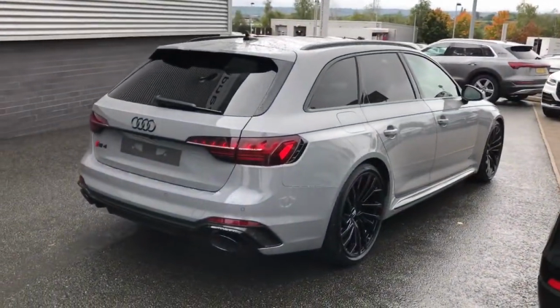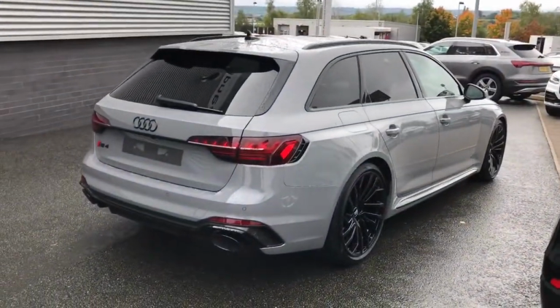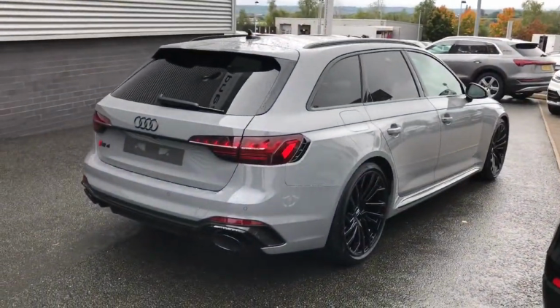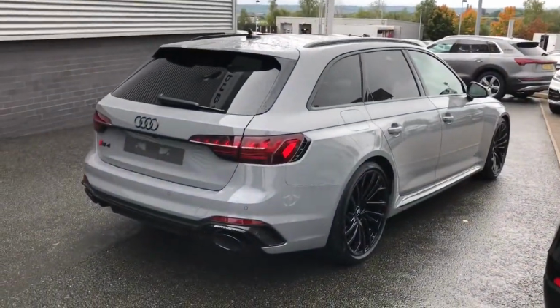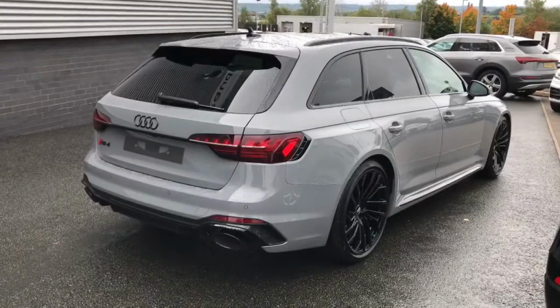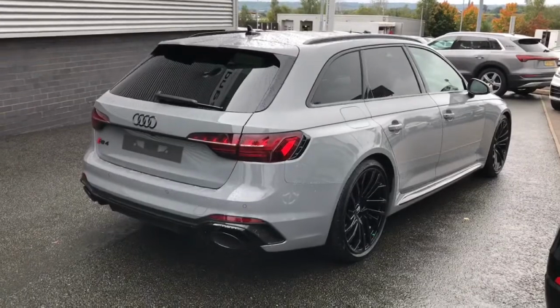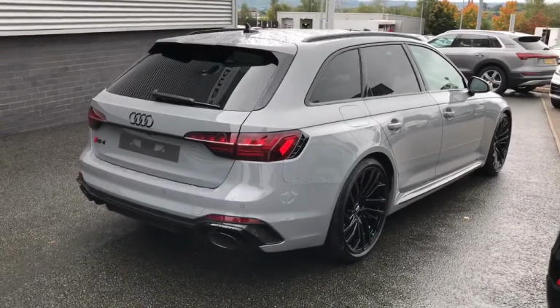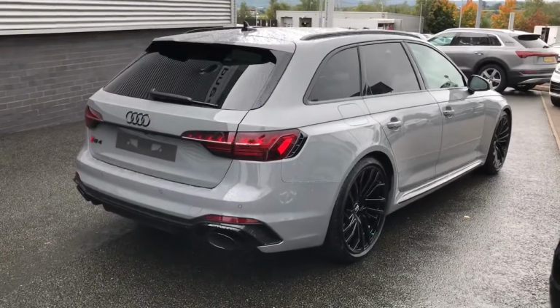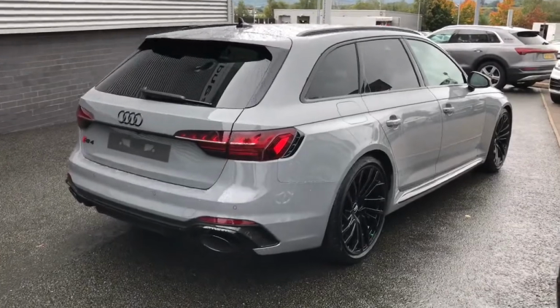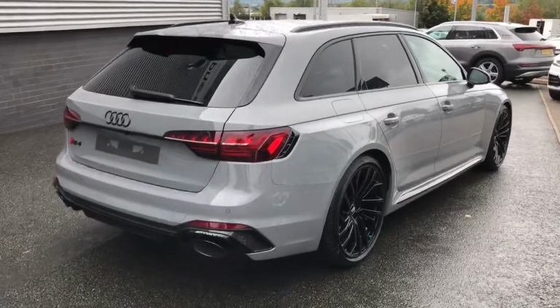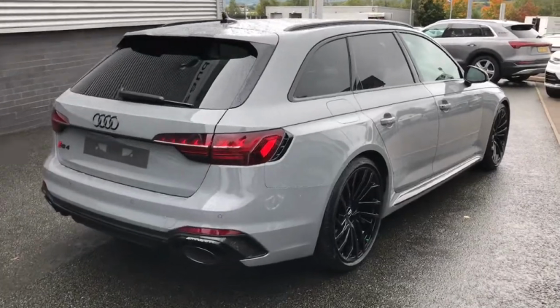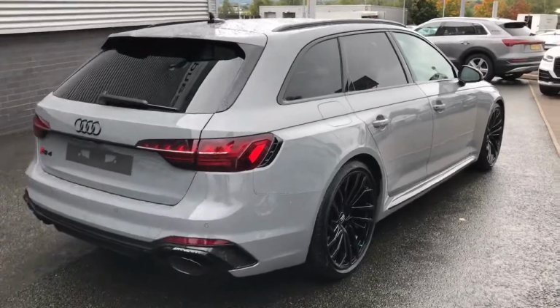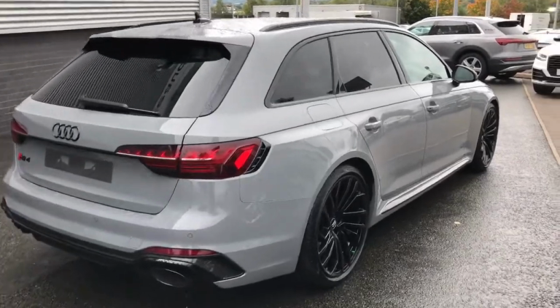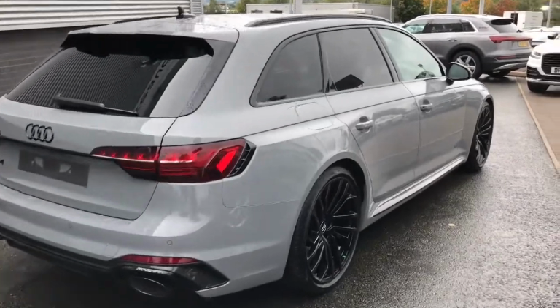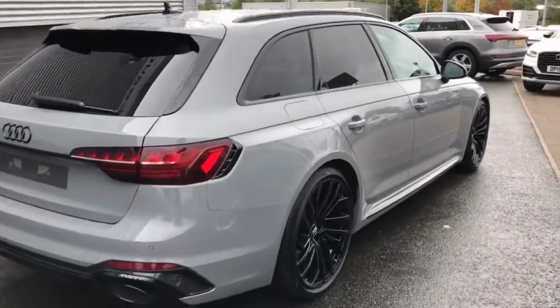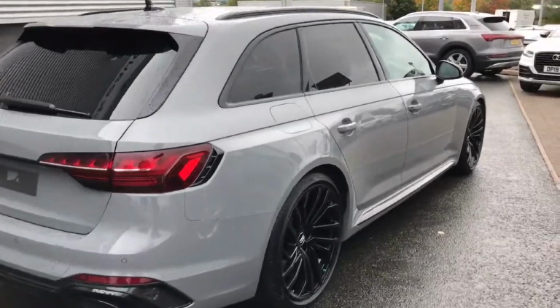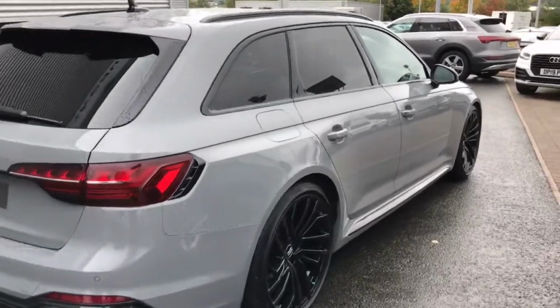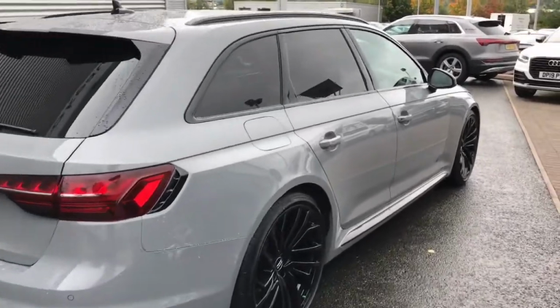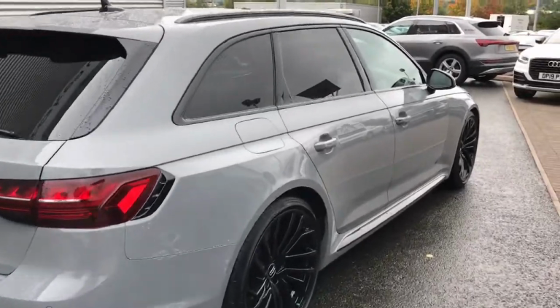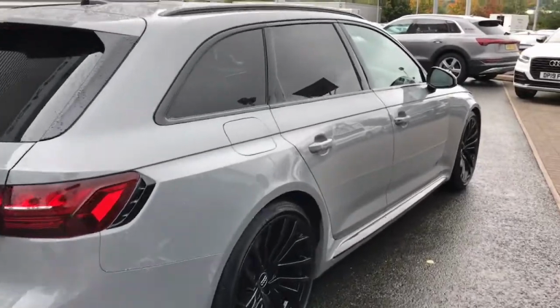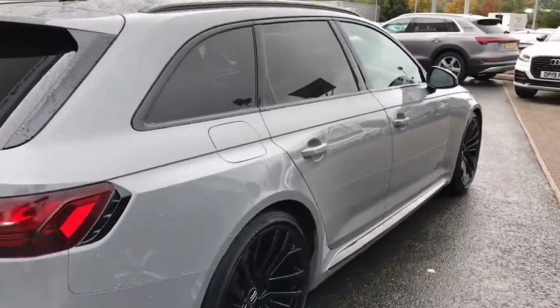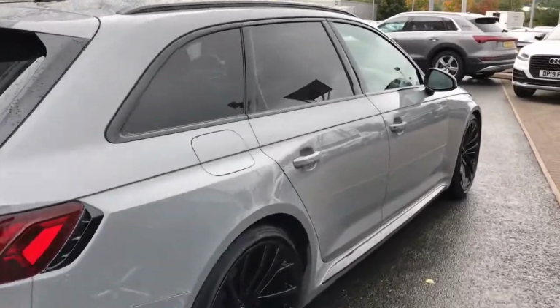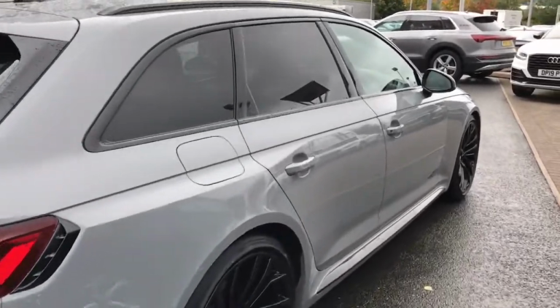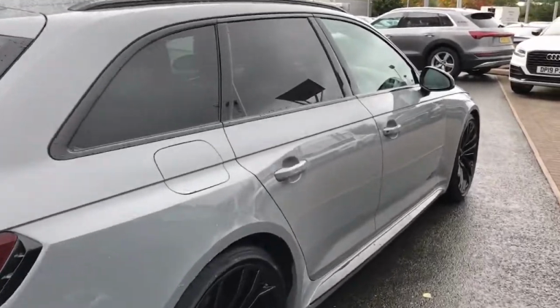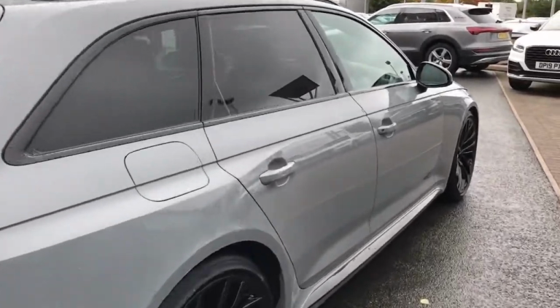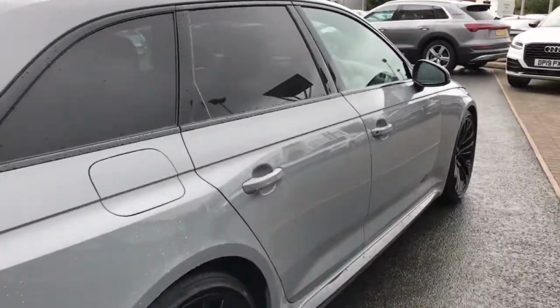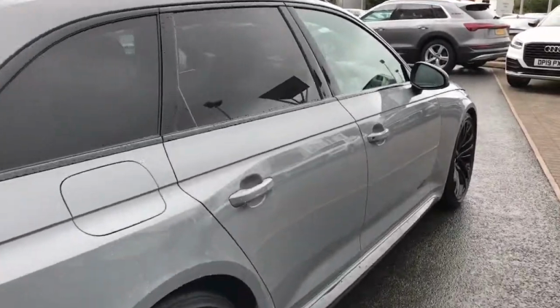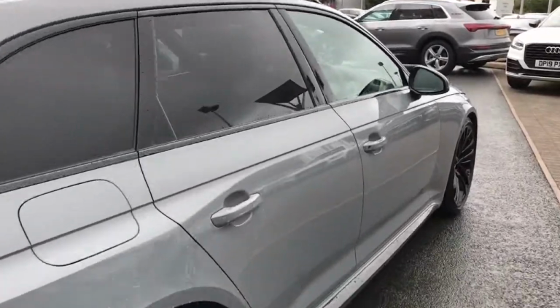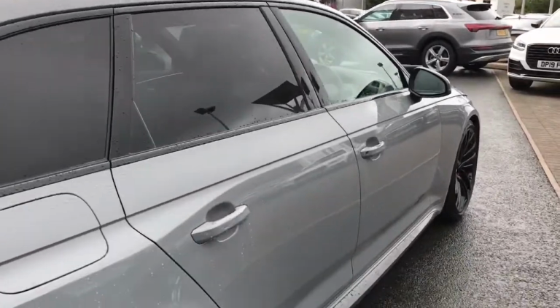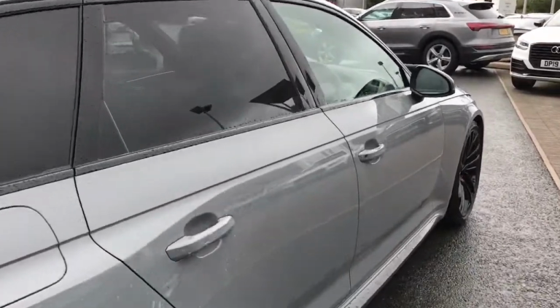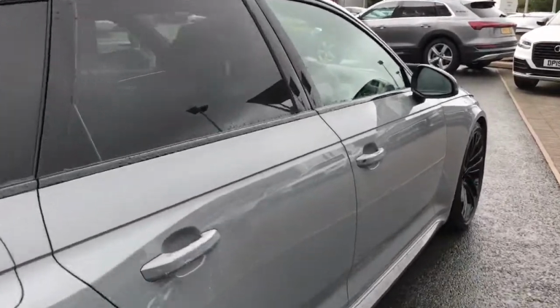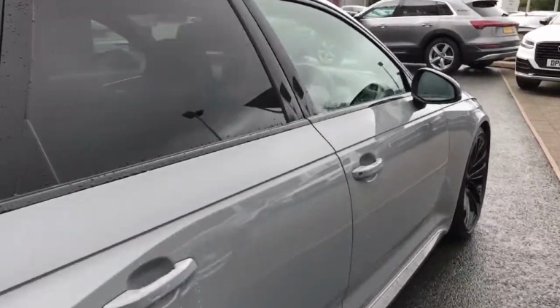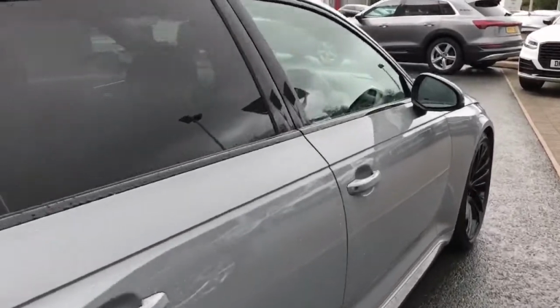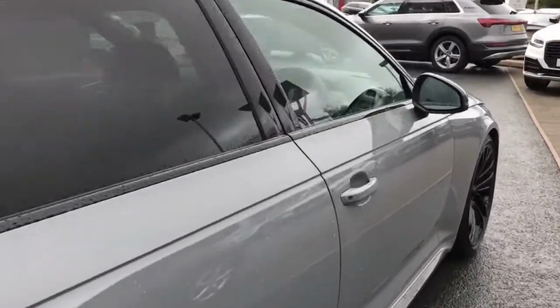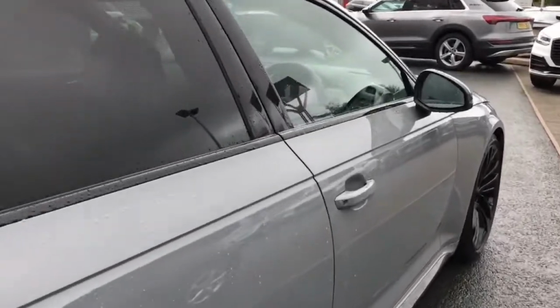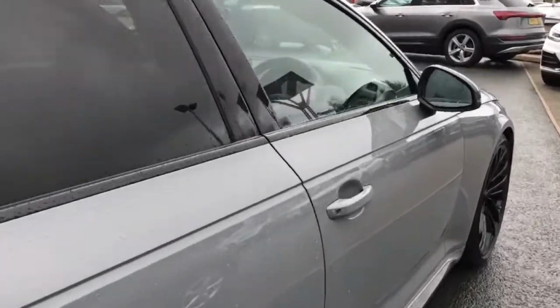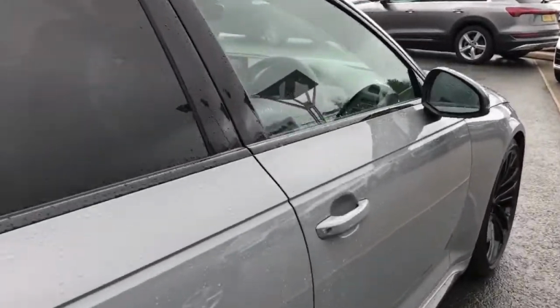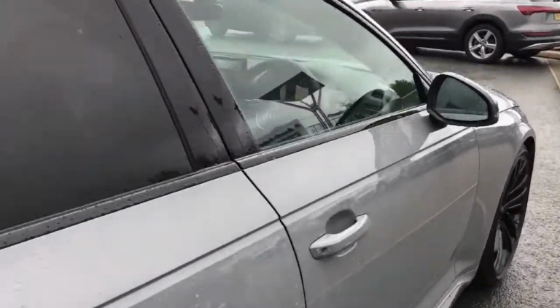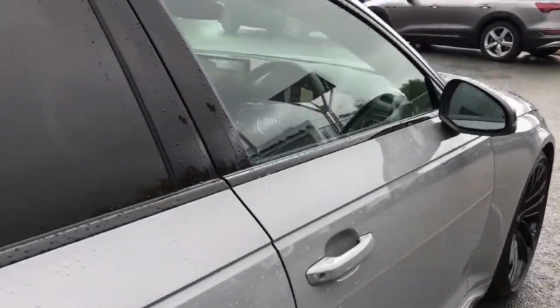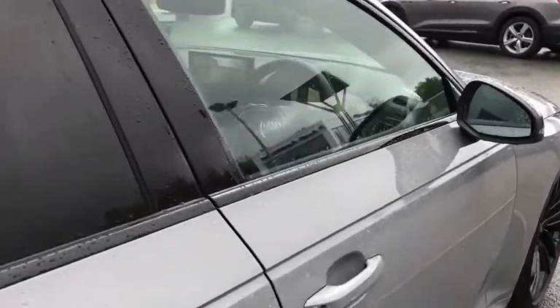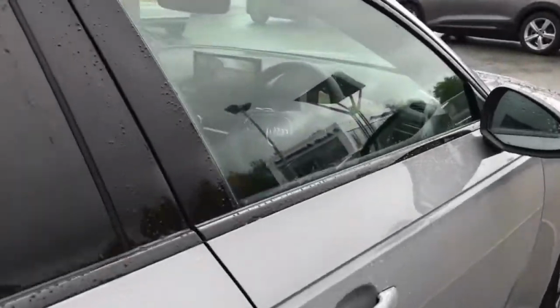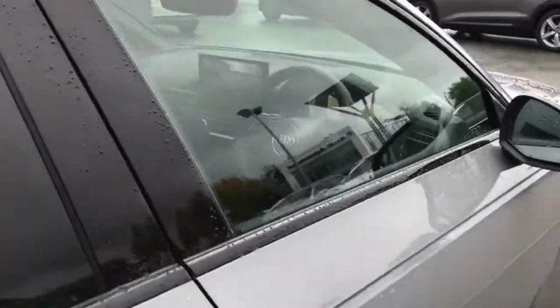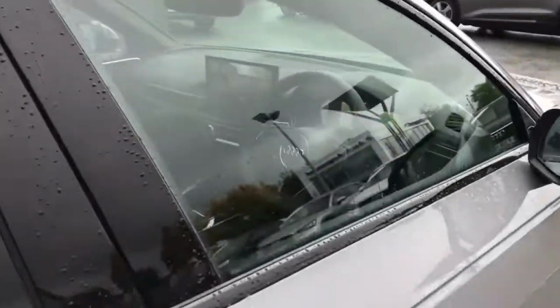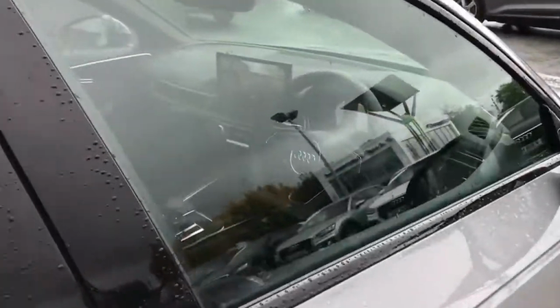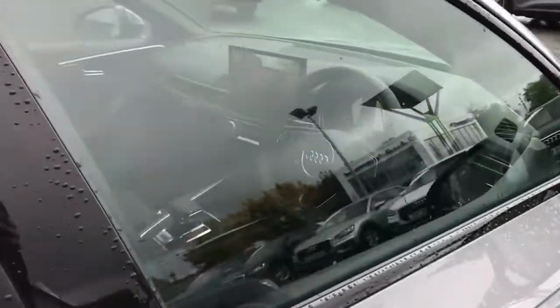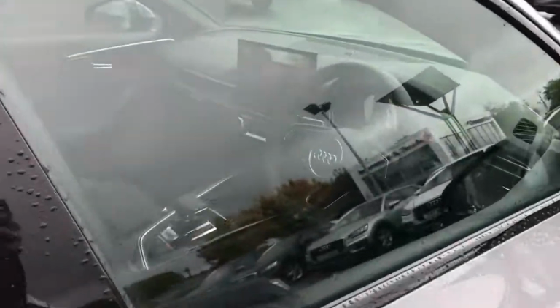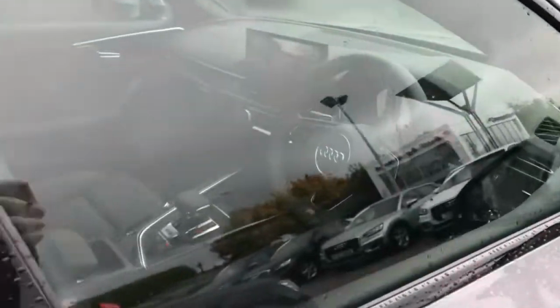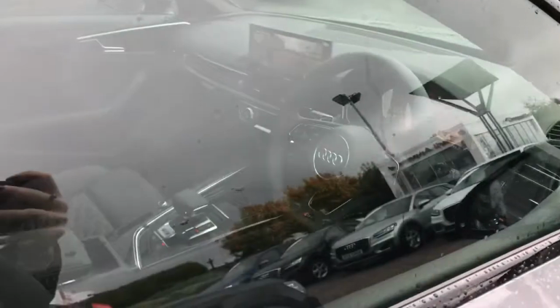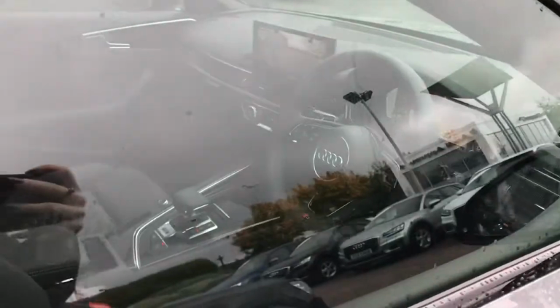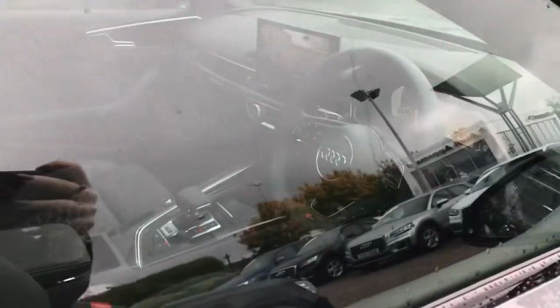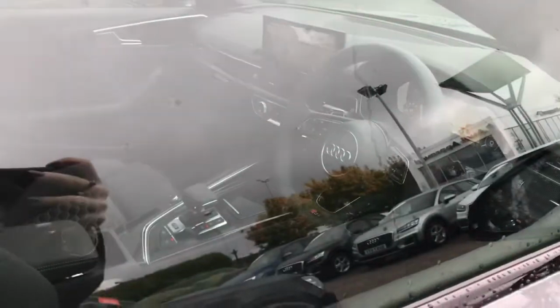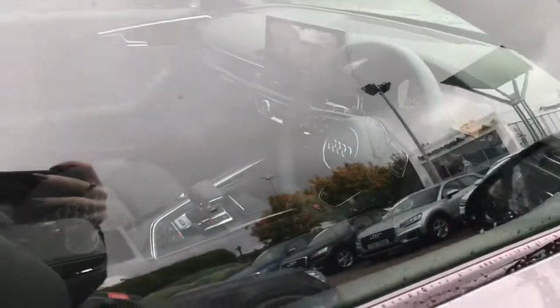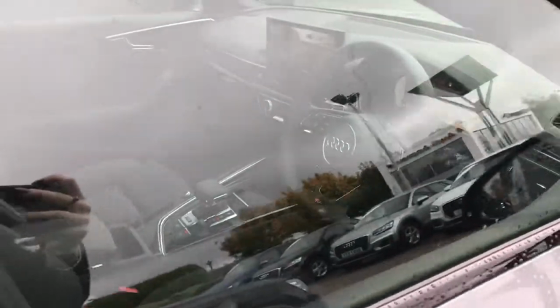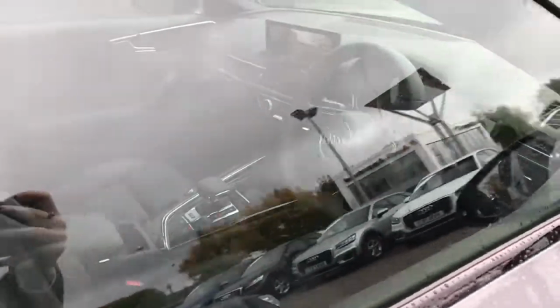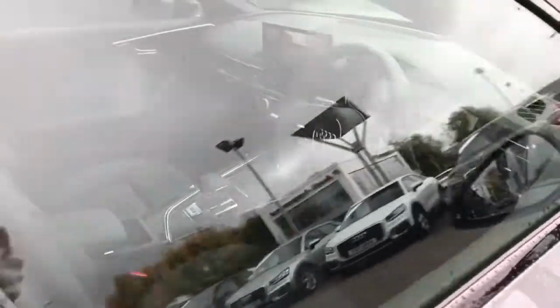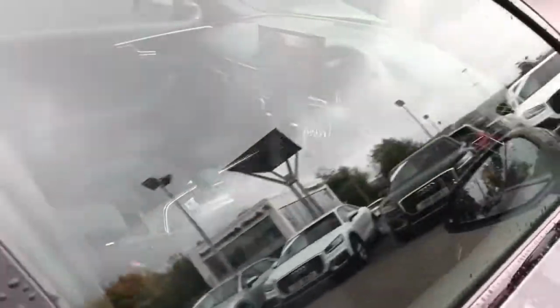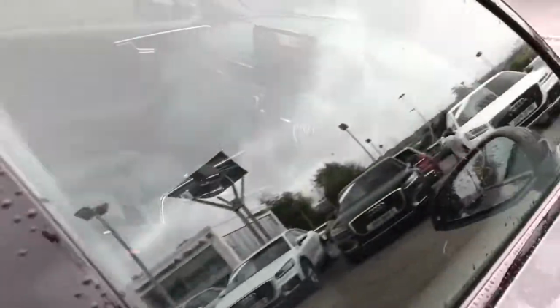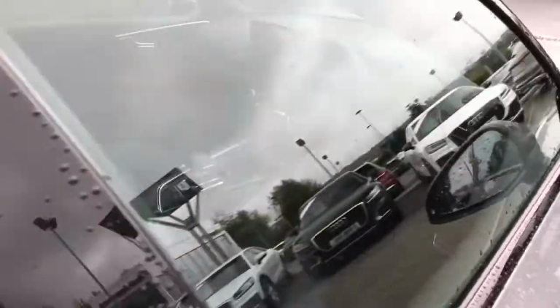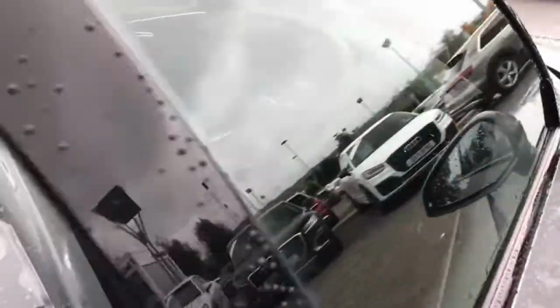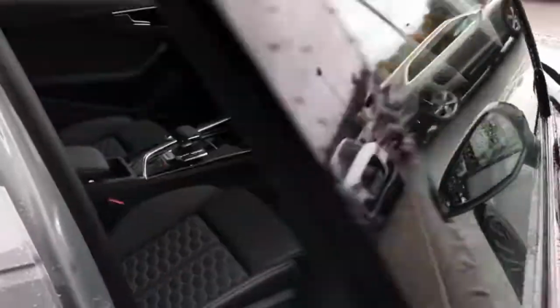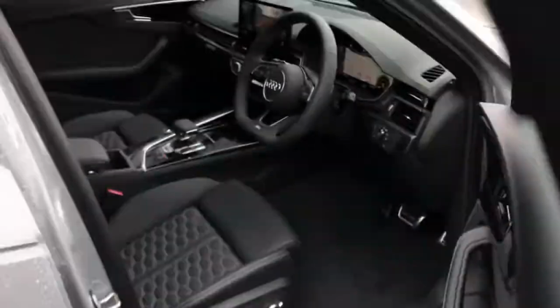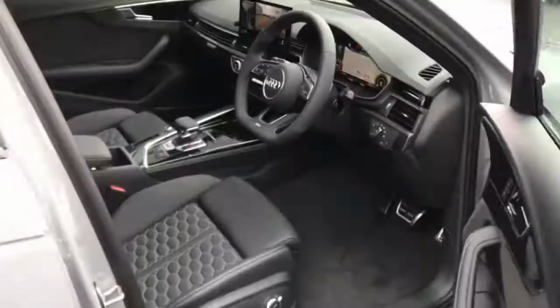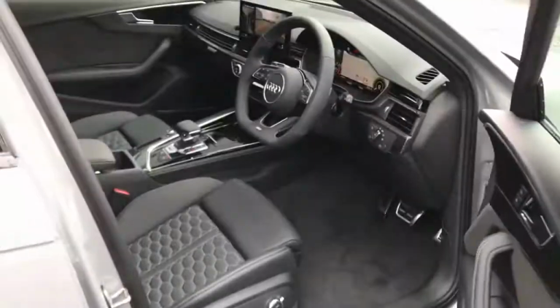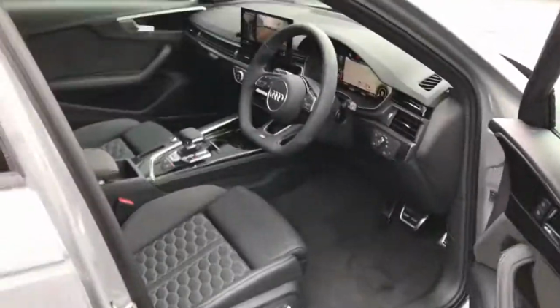This vehicle also features the carbon black styling package with black roof rails and privacy glass to the rear and rear side windows.